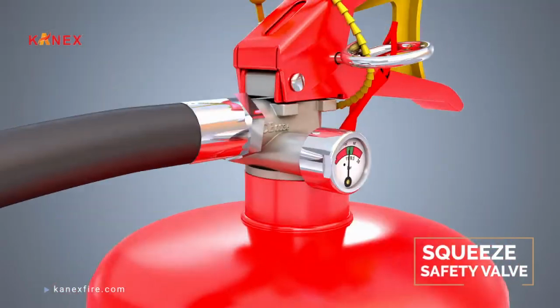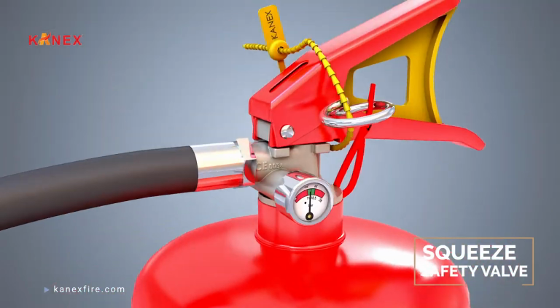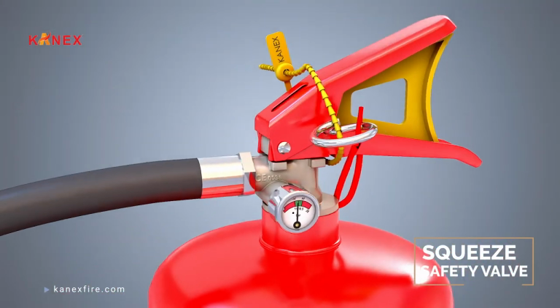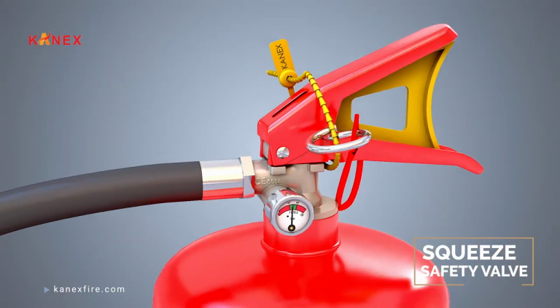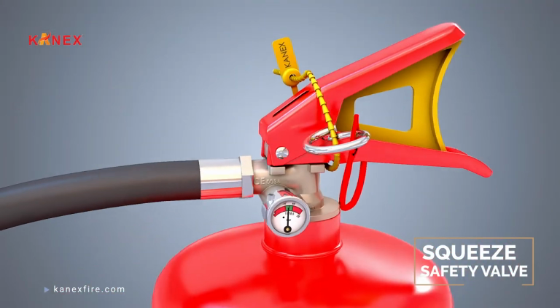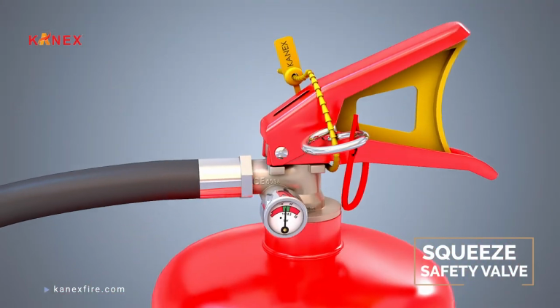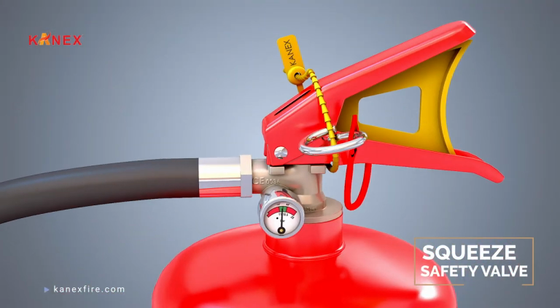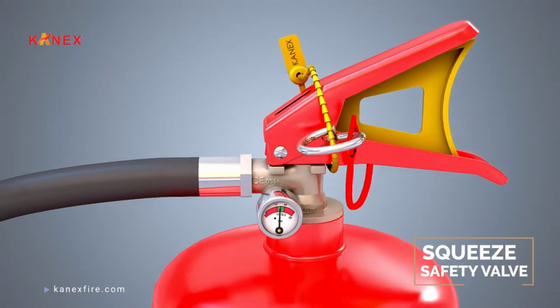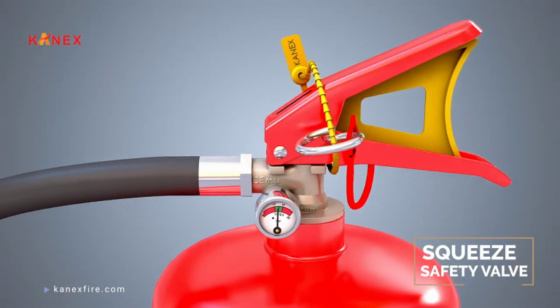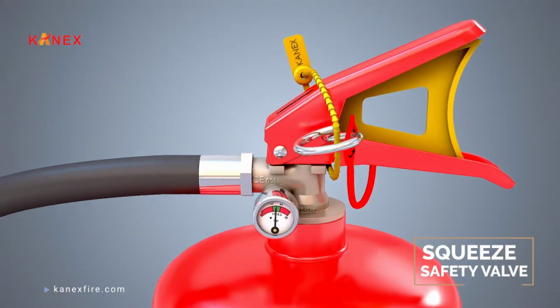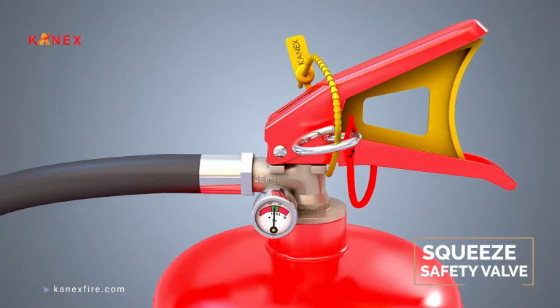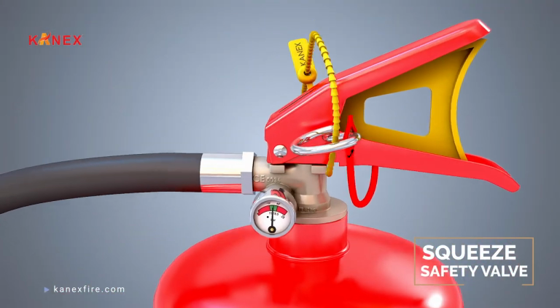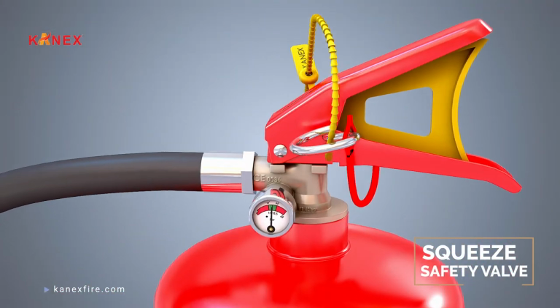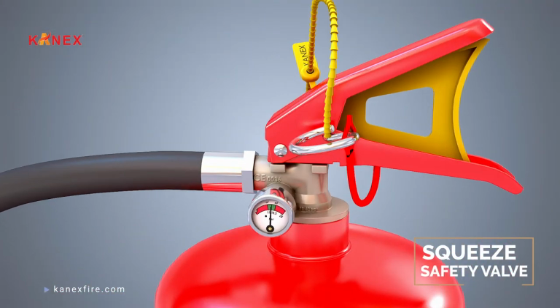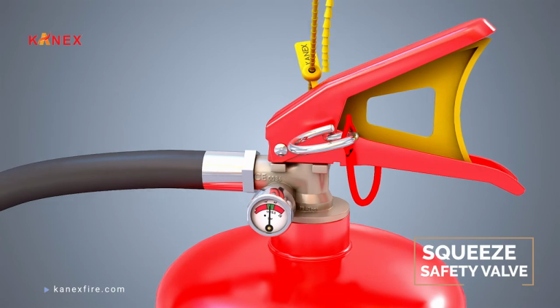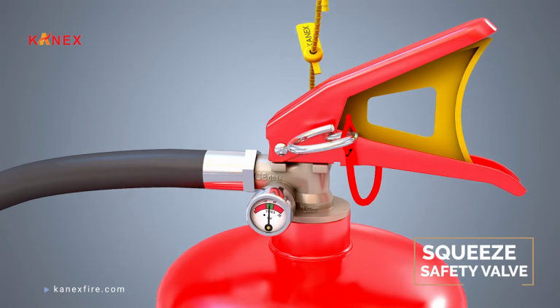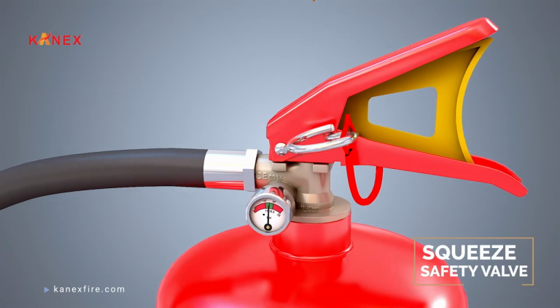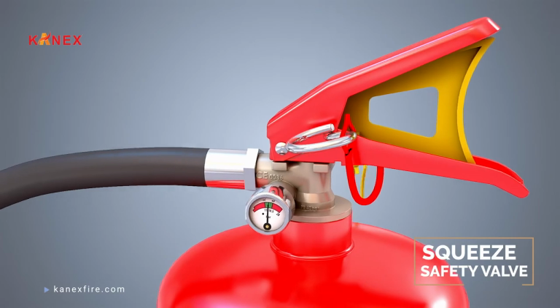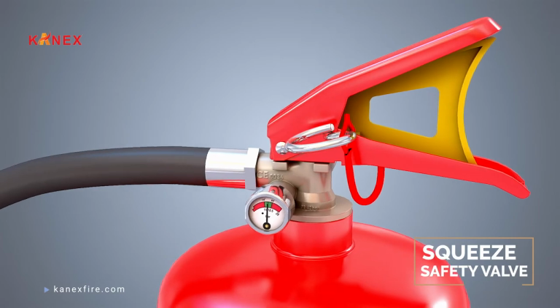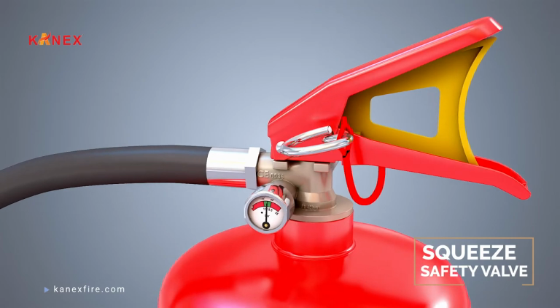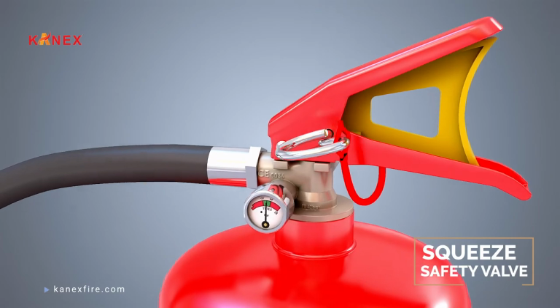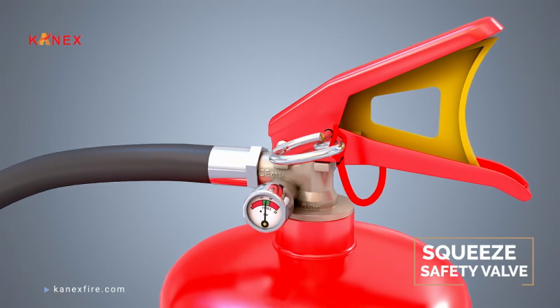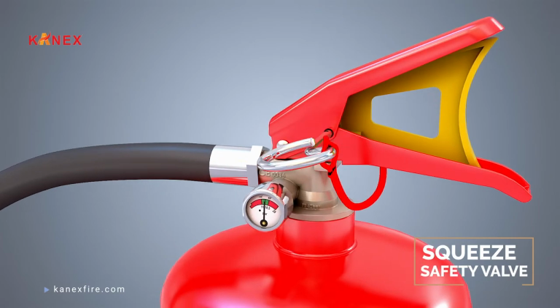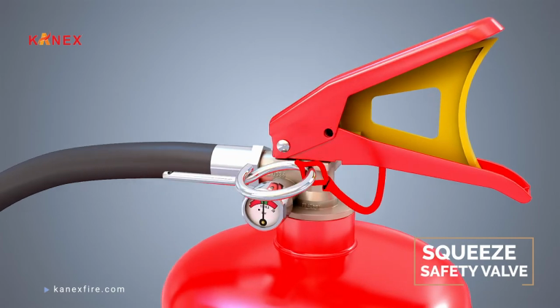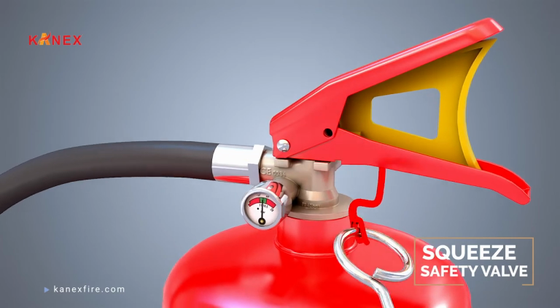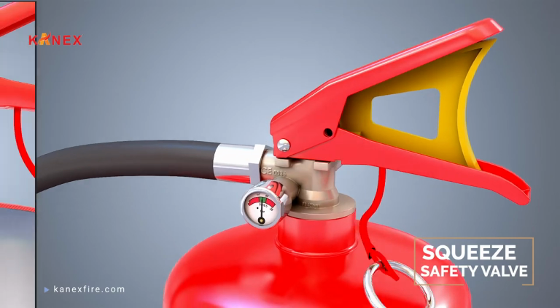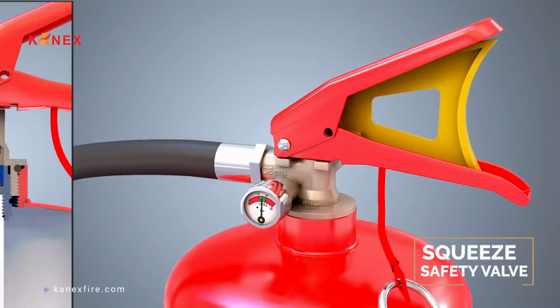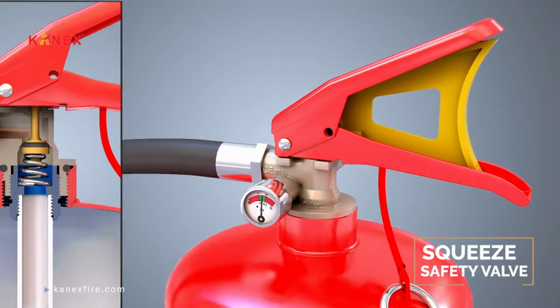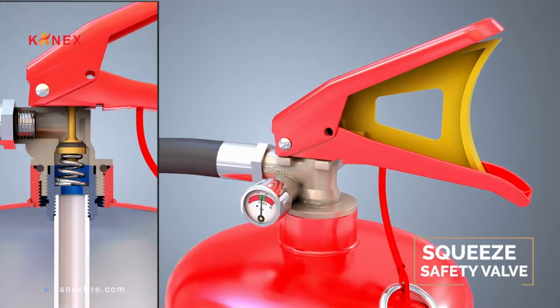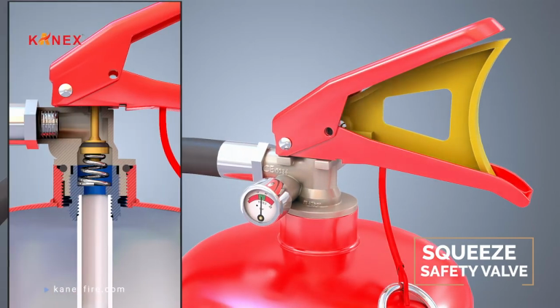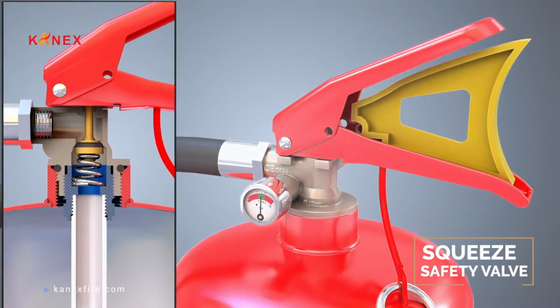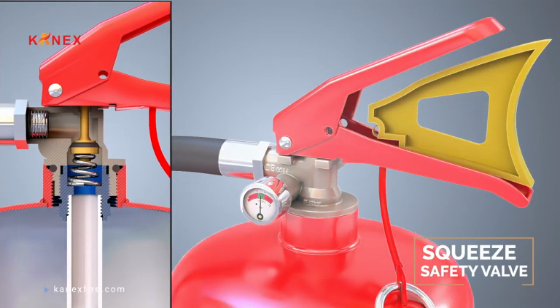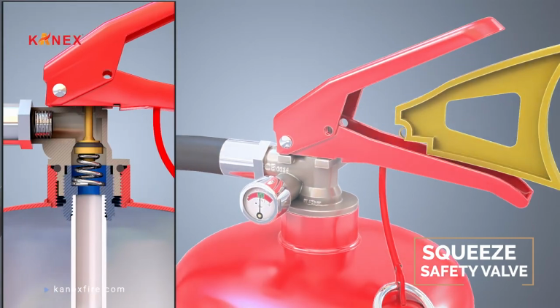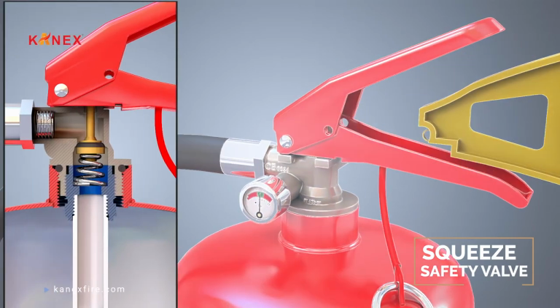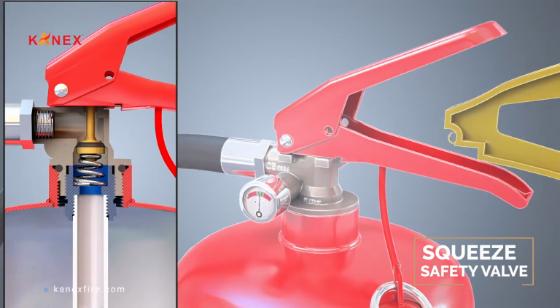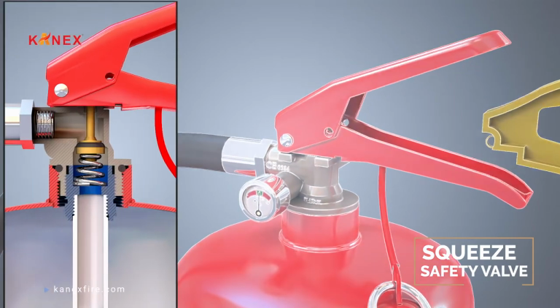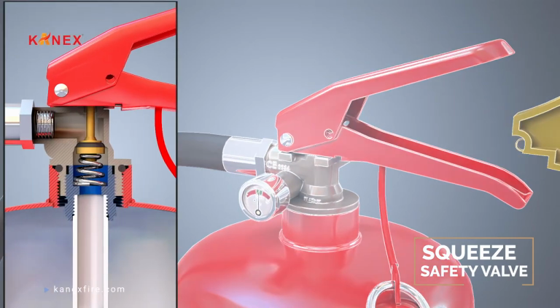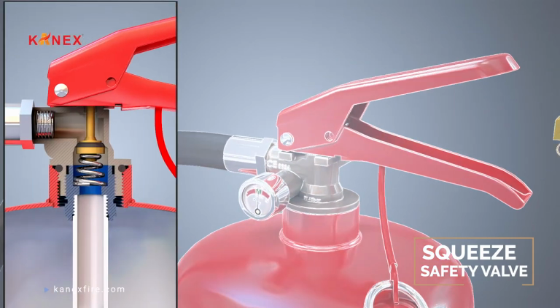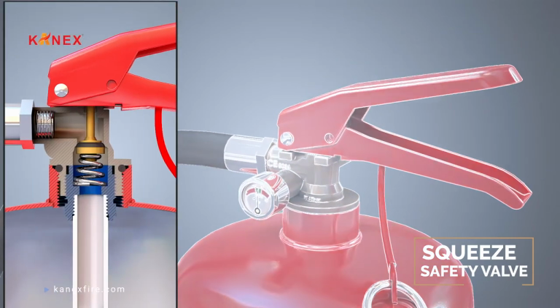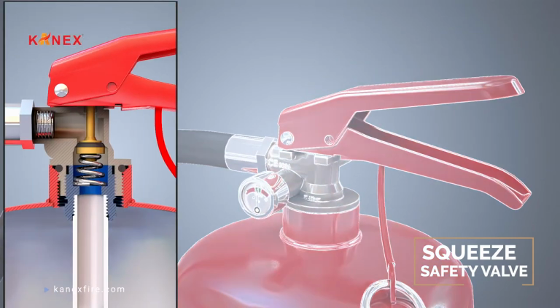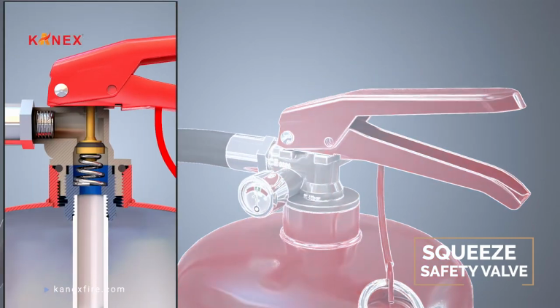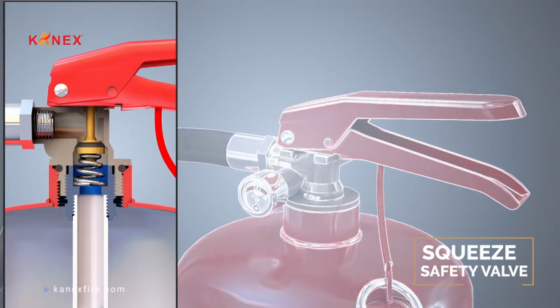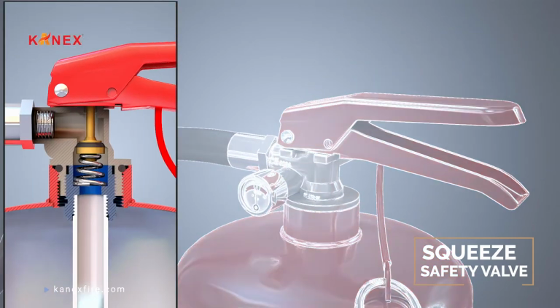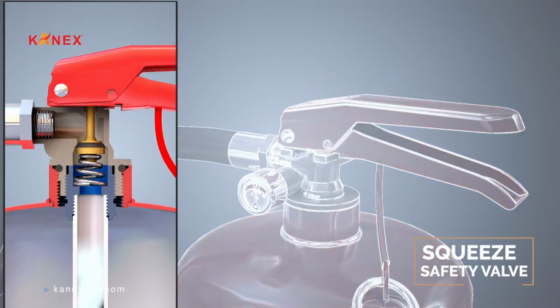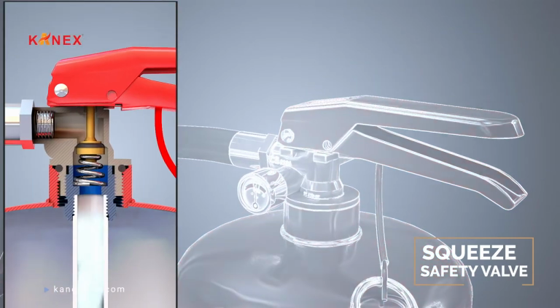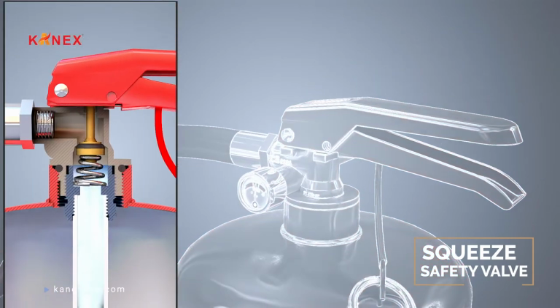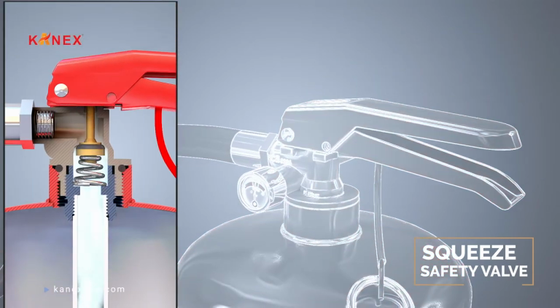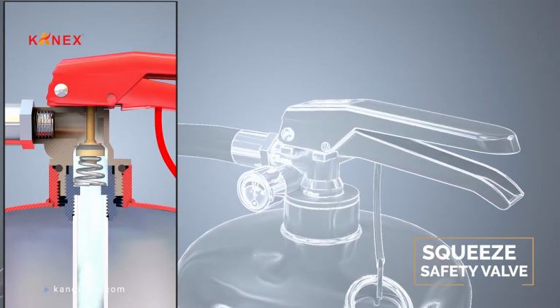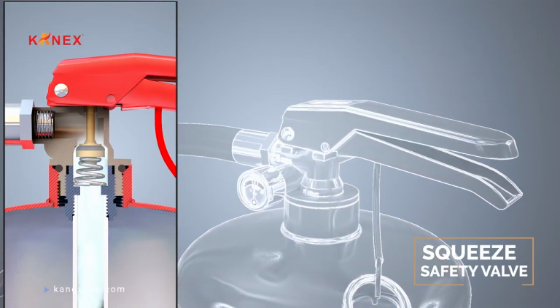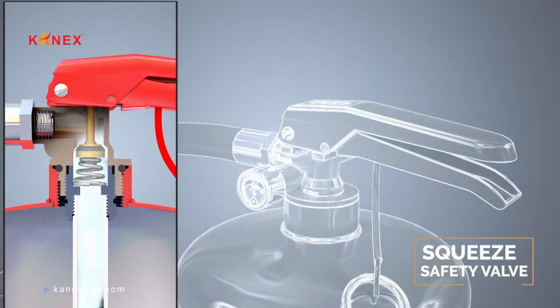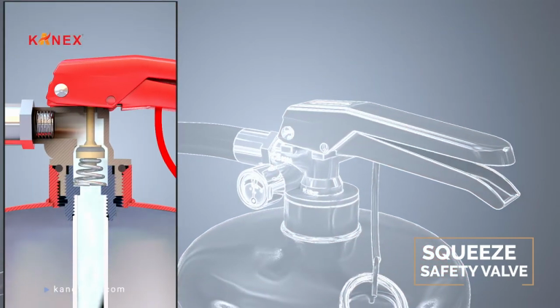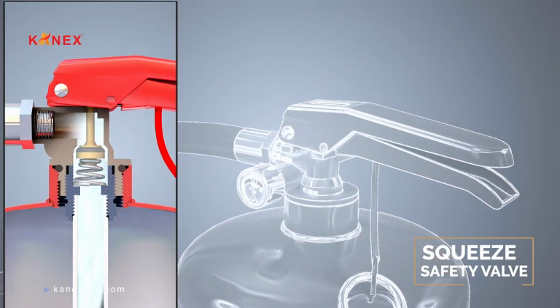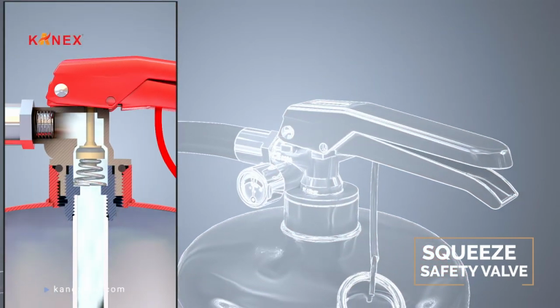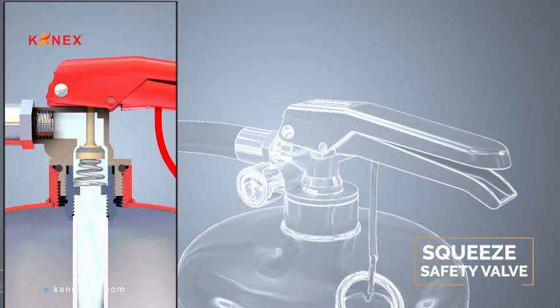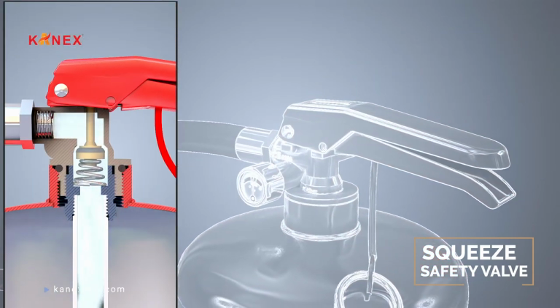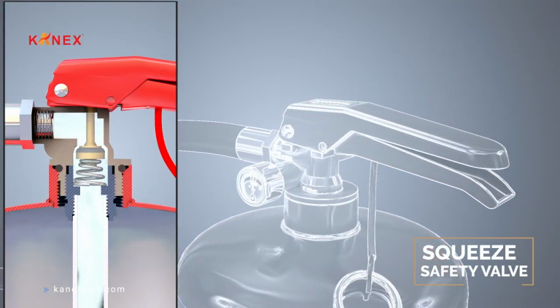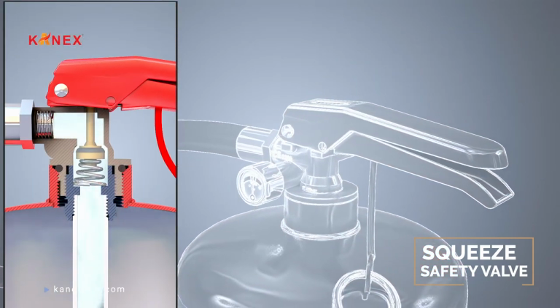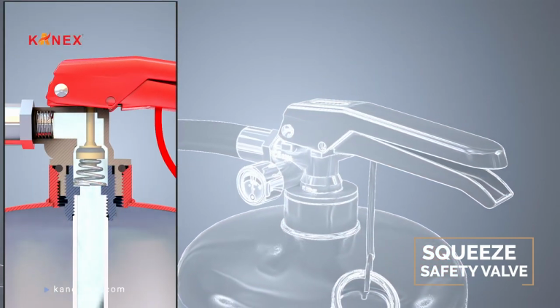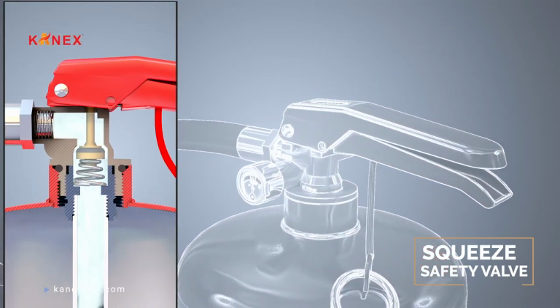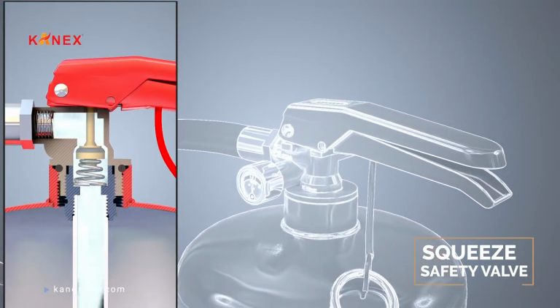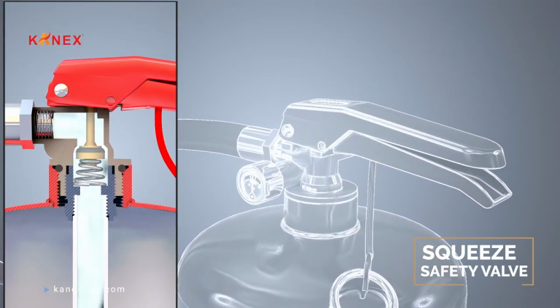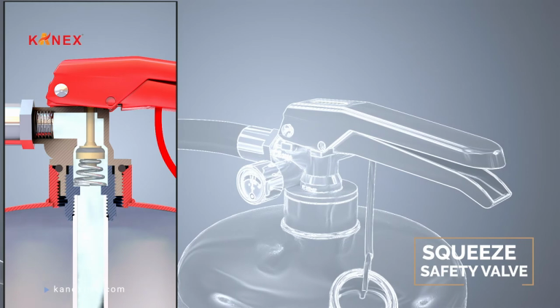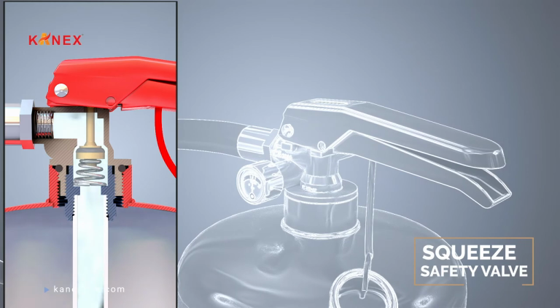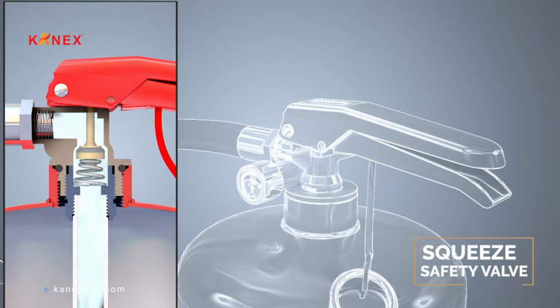Pulling the pin releases the pressure. The lever attached to the safety valve is then squeezed to release the extinguishing media.